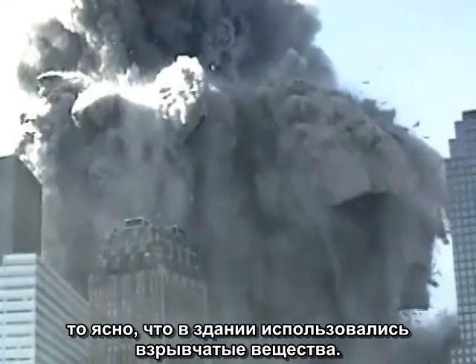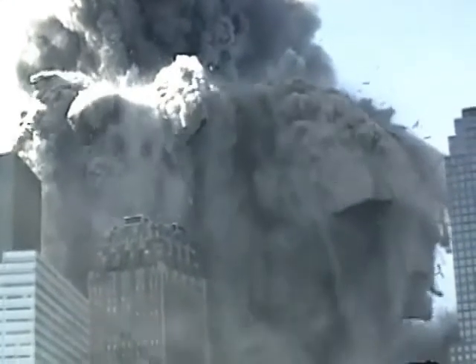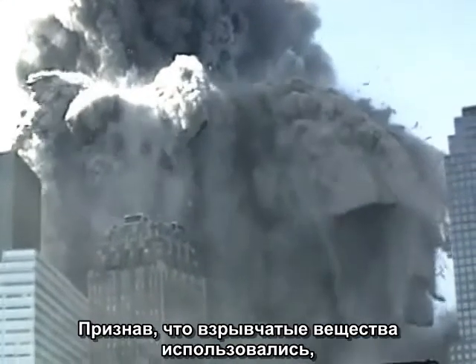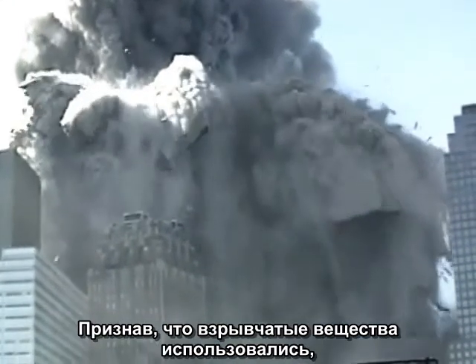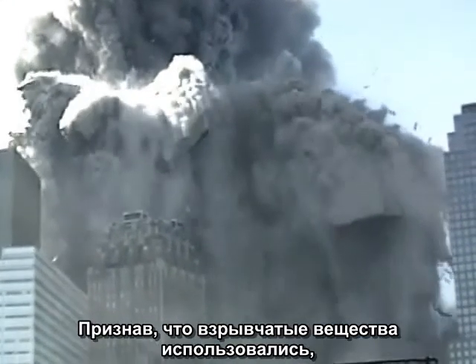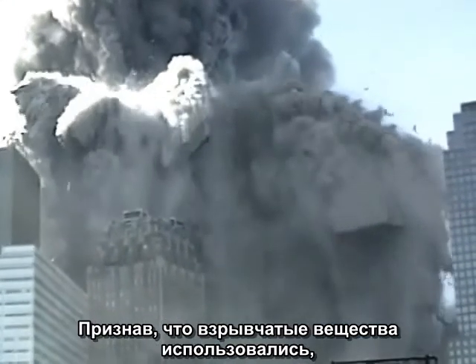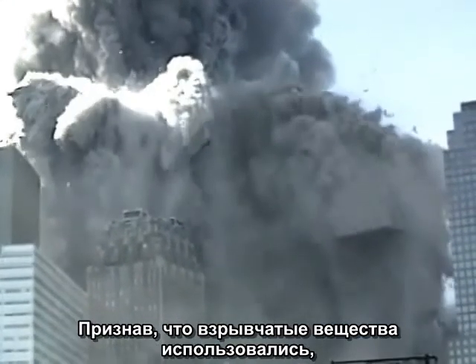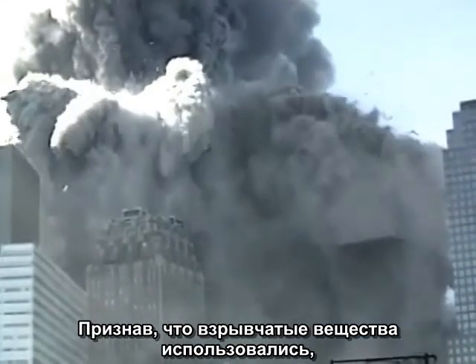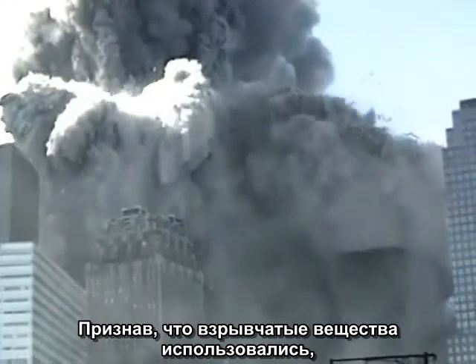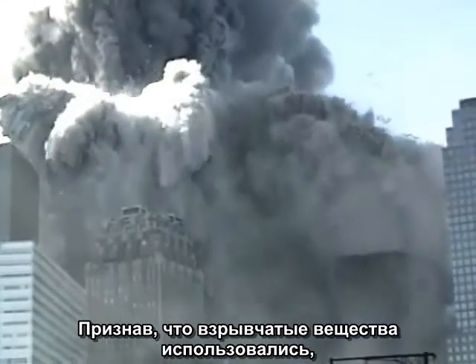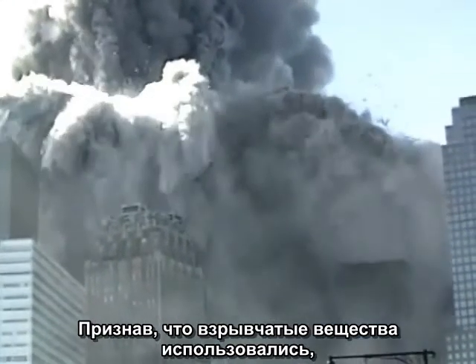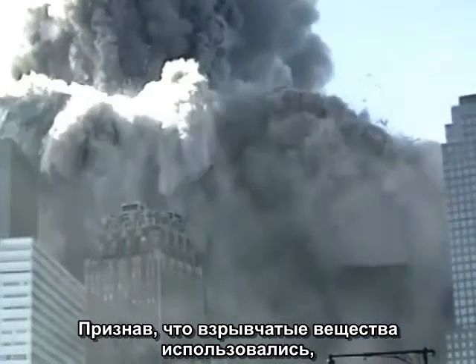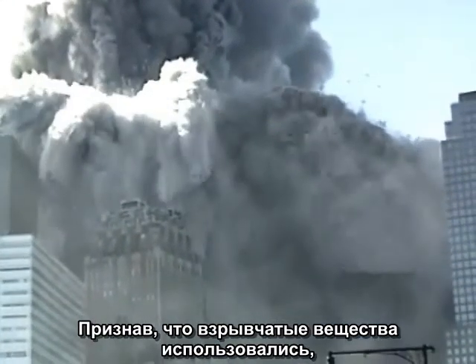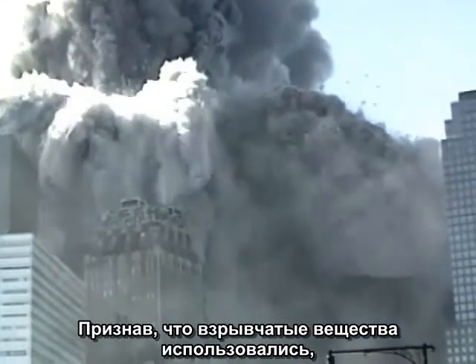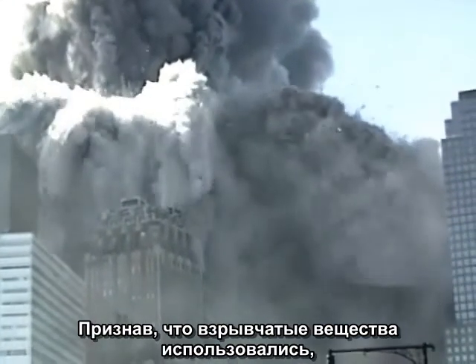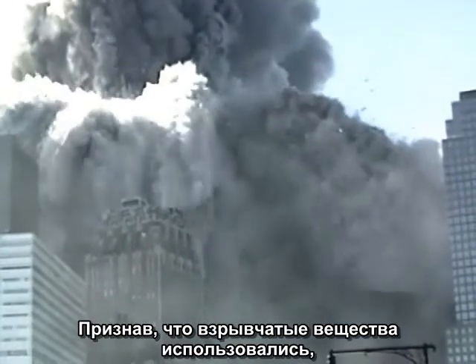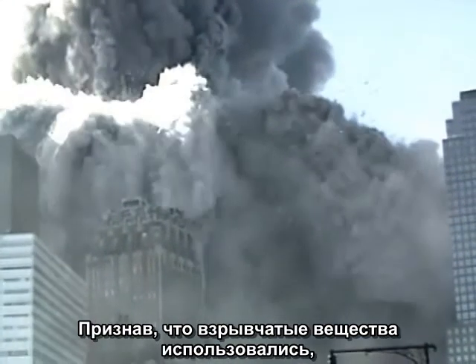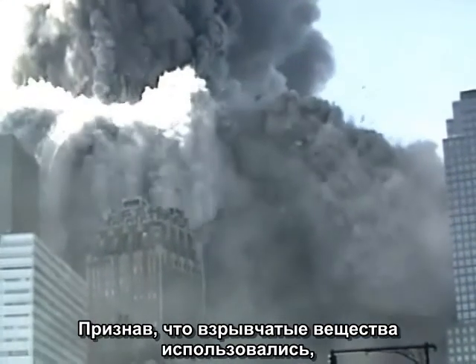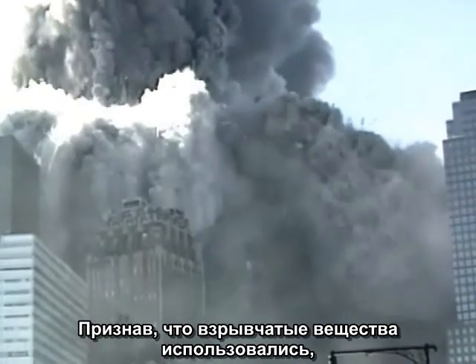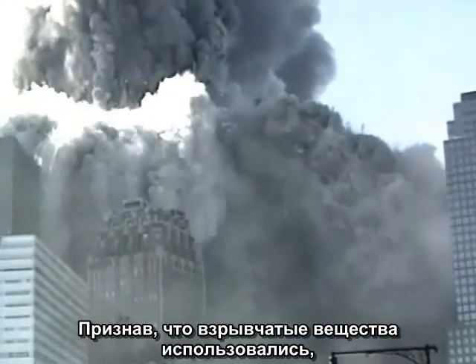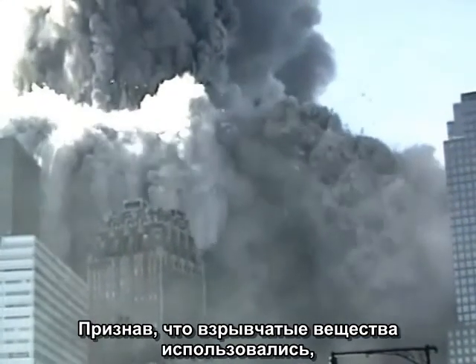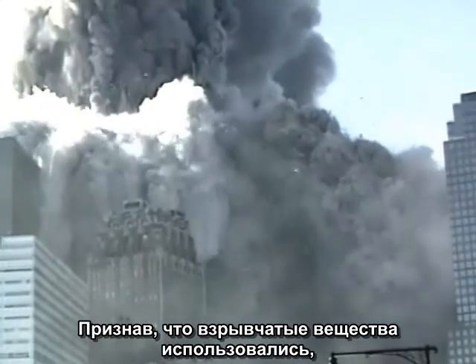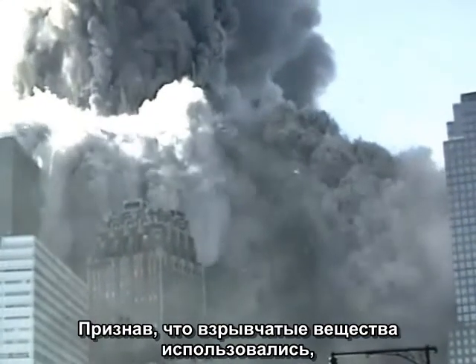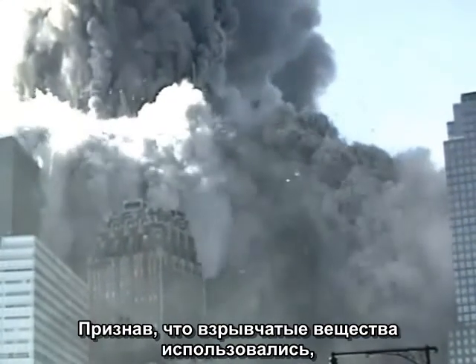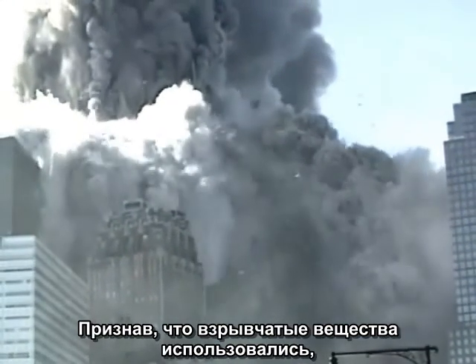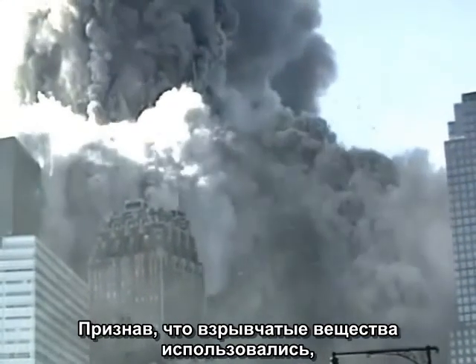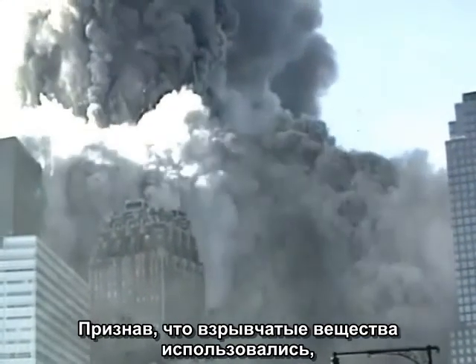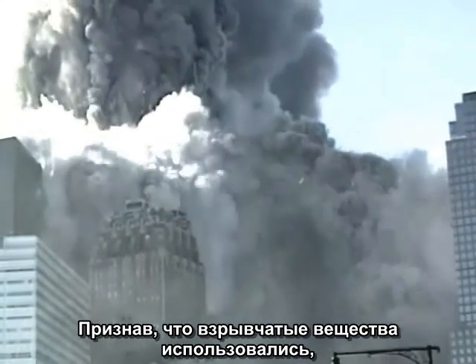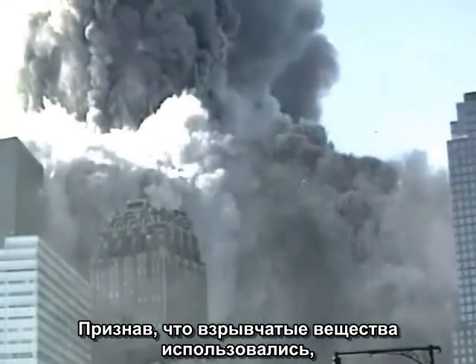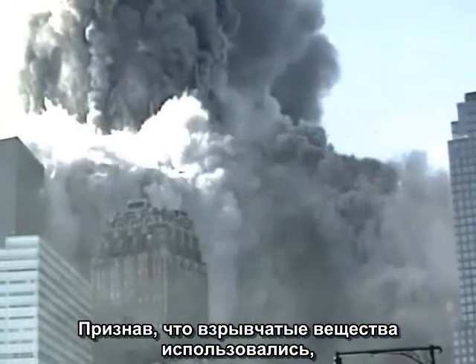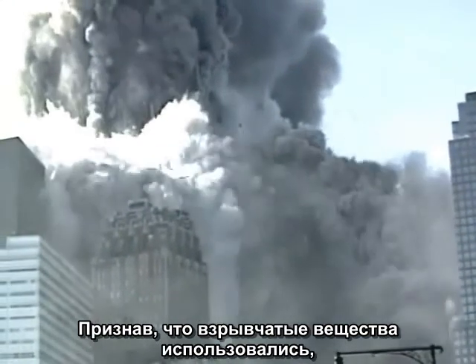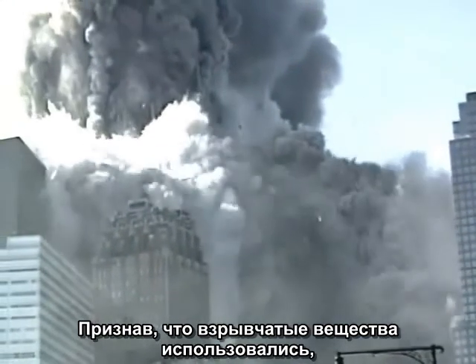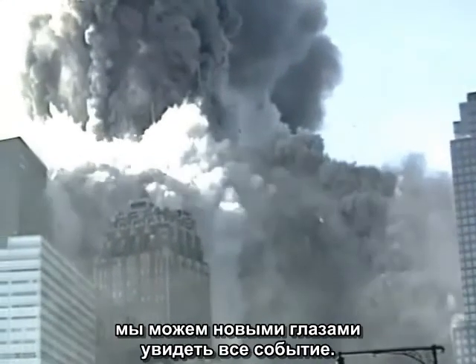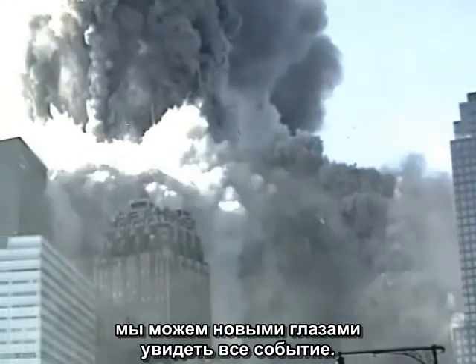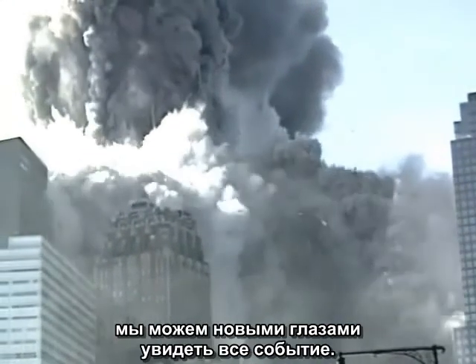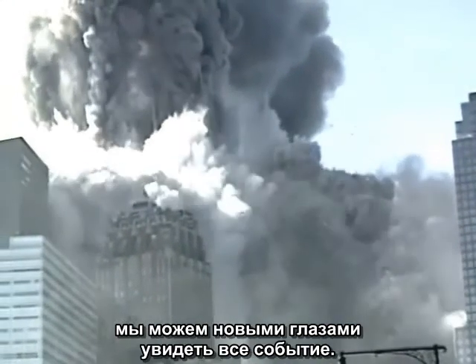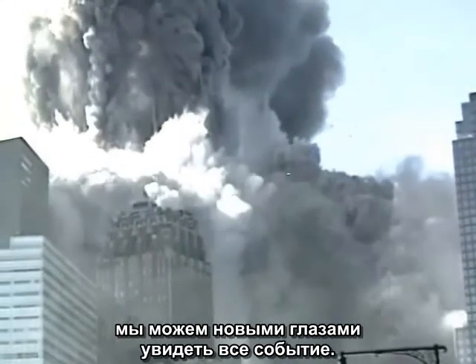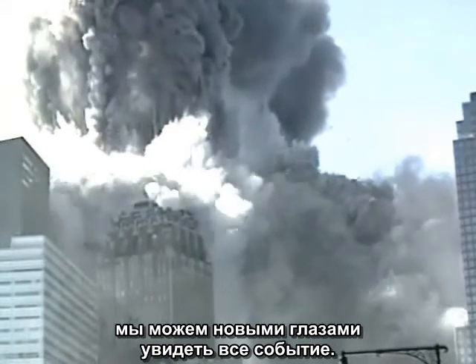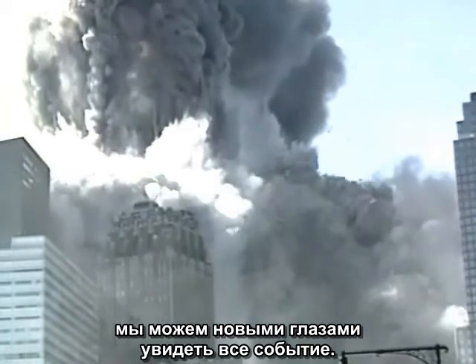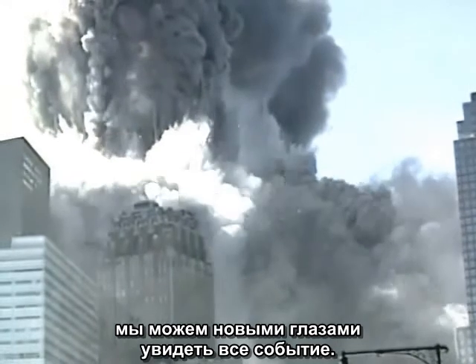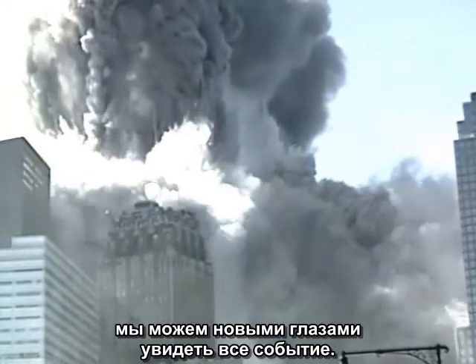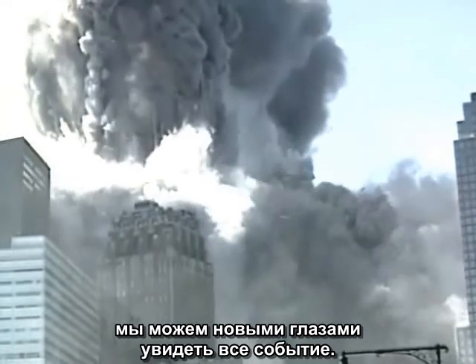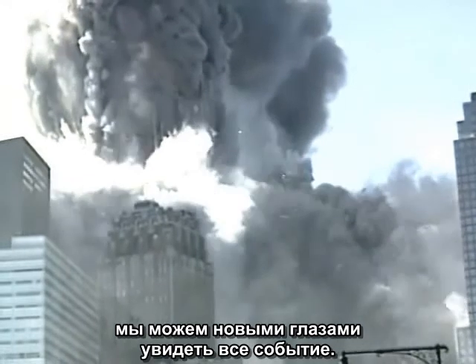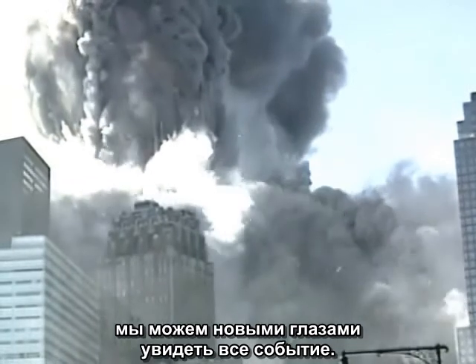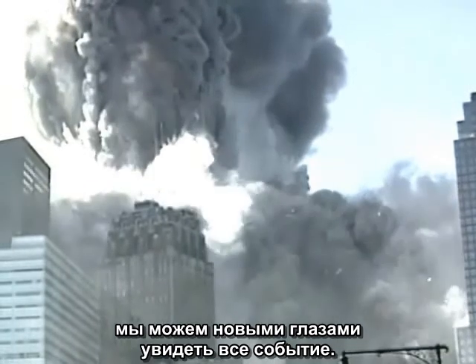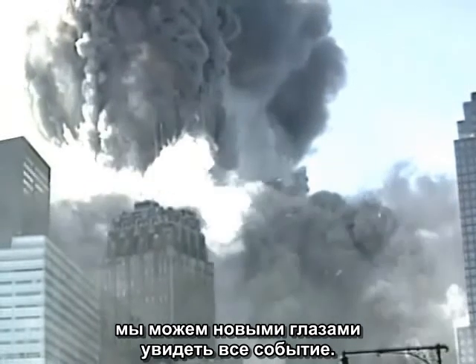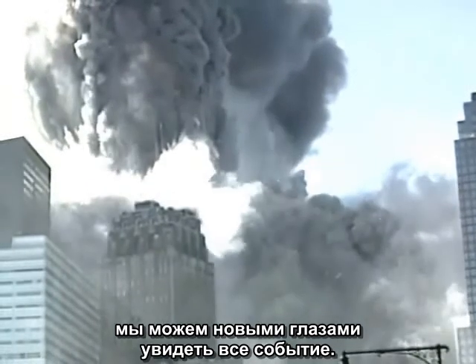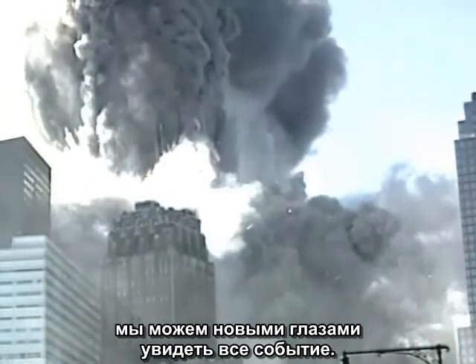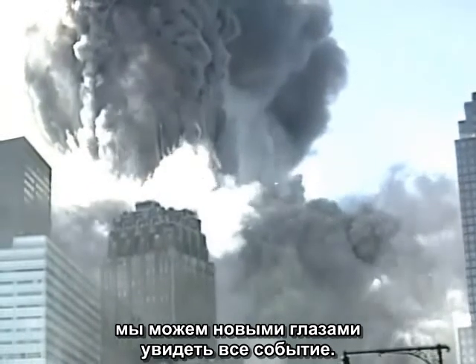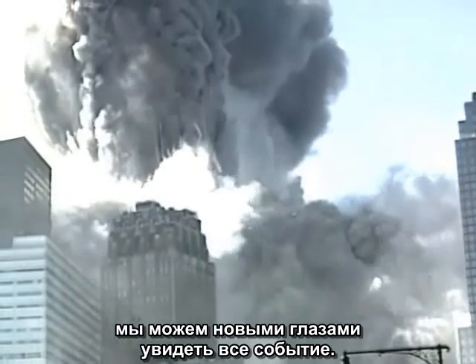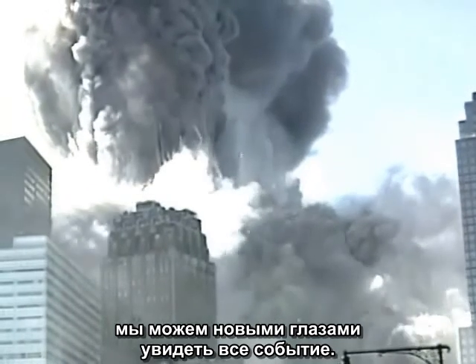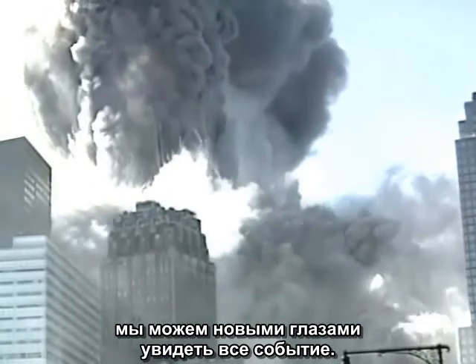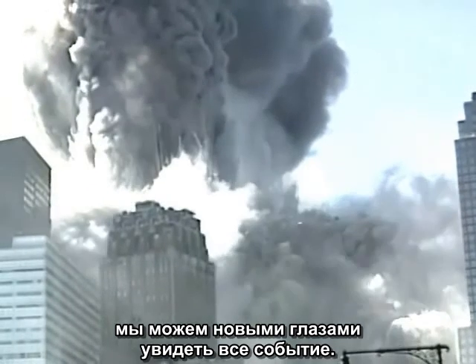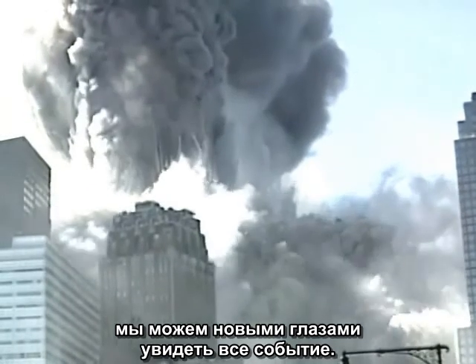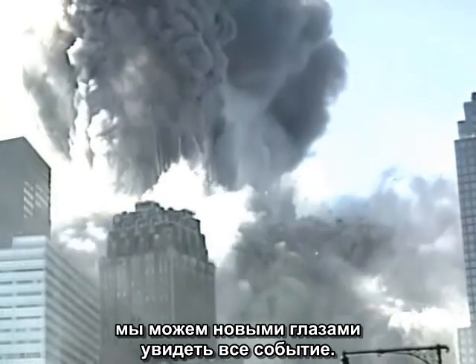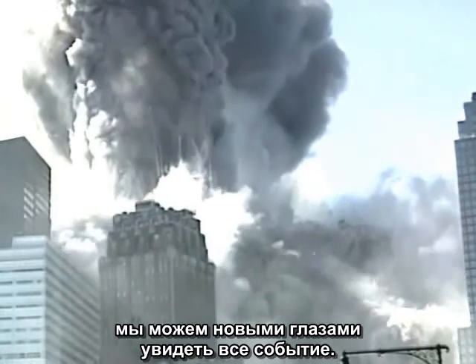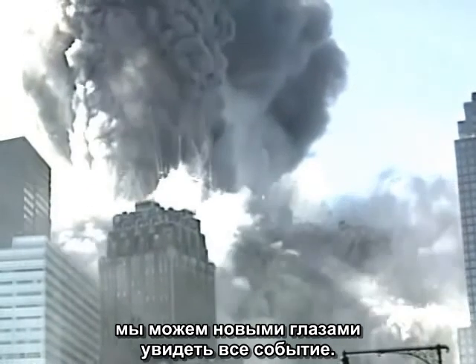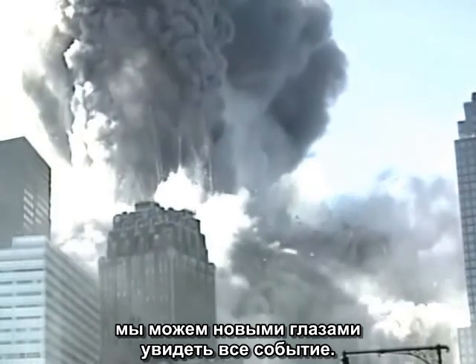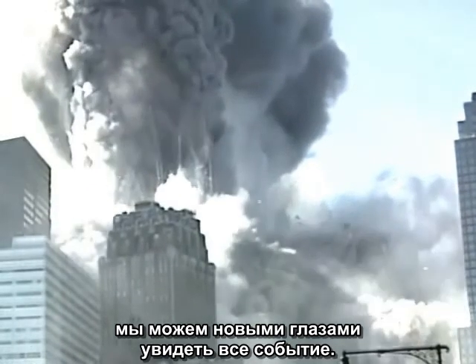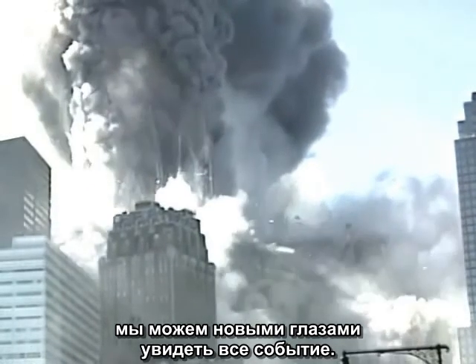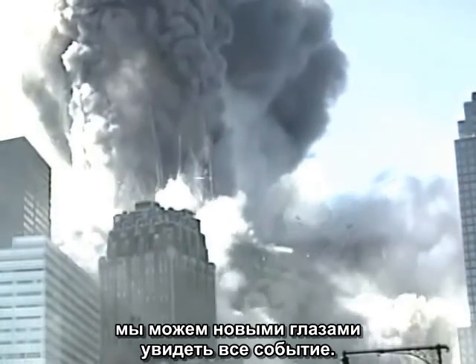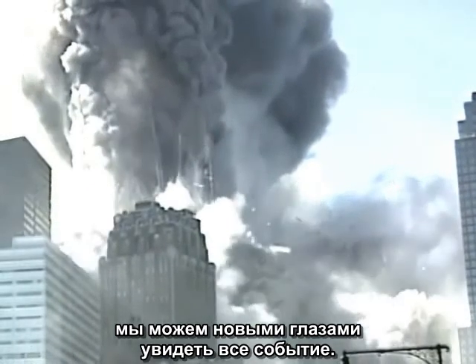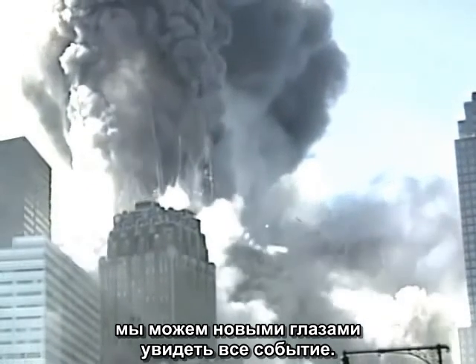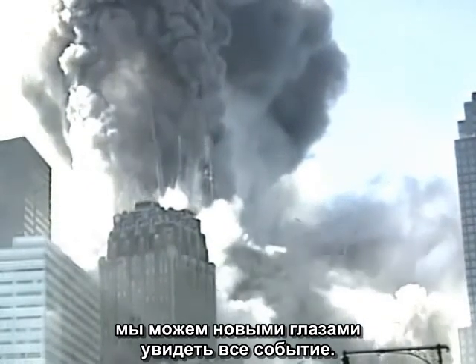Once we recognize explosives were used, we can see the entire event through new eyes.